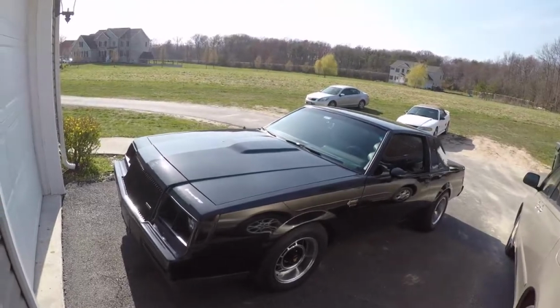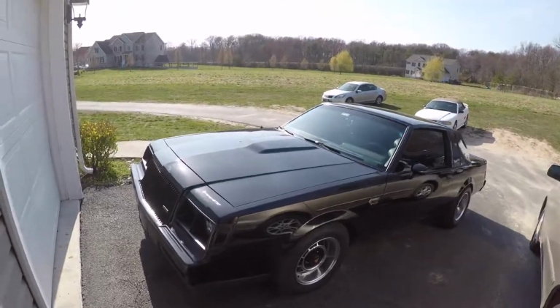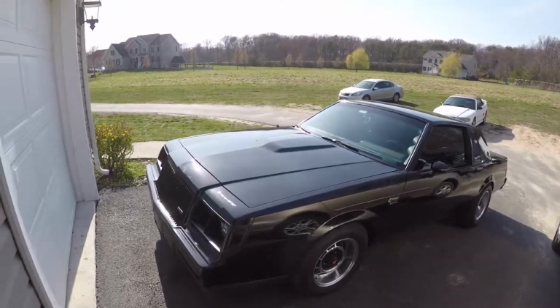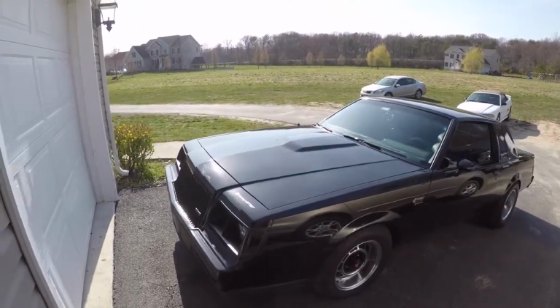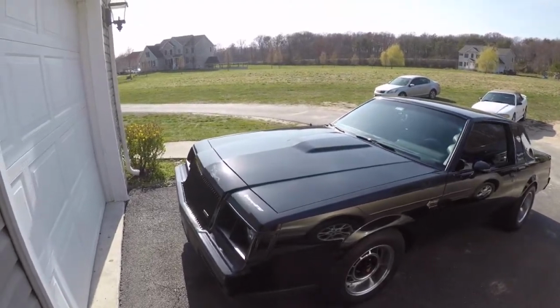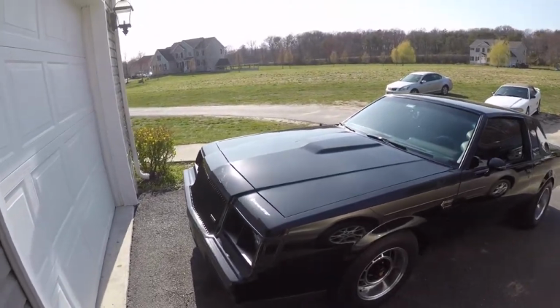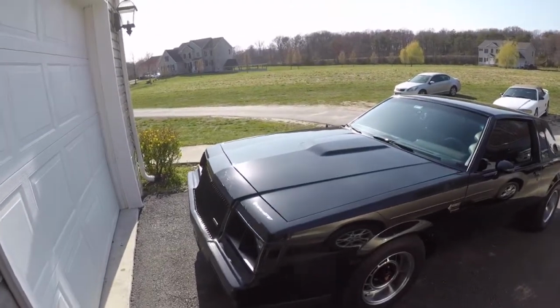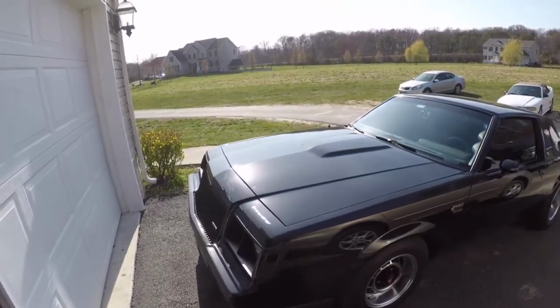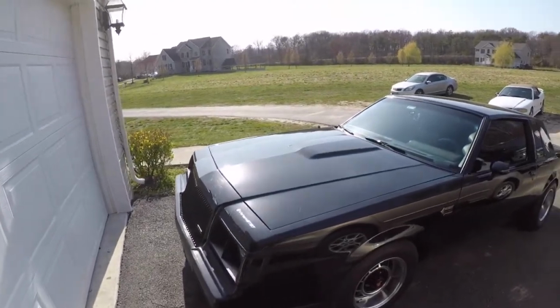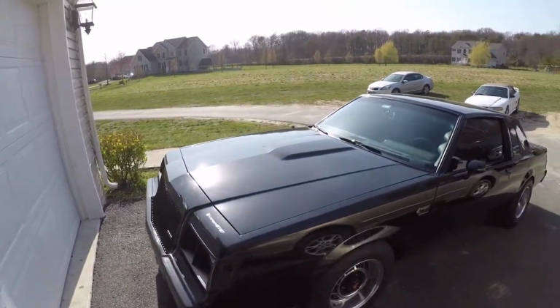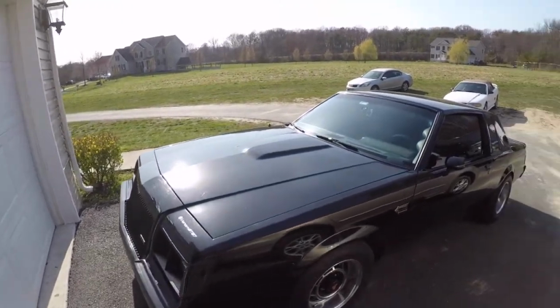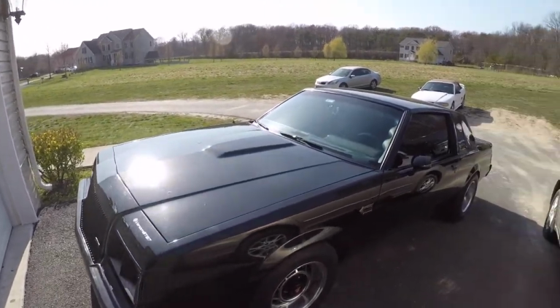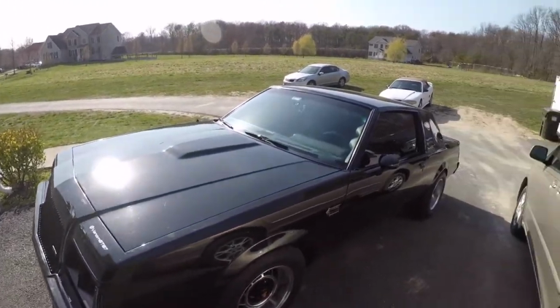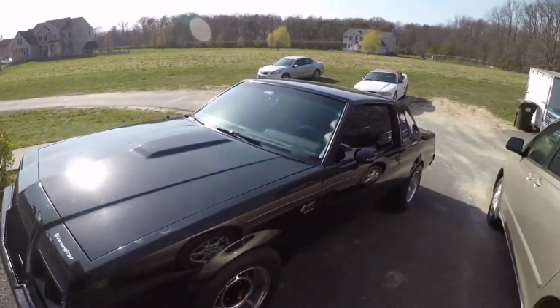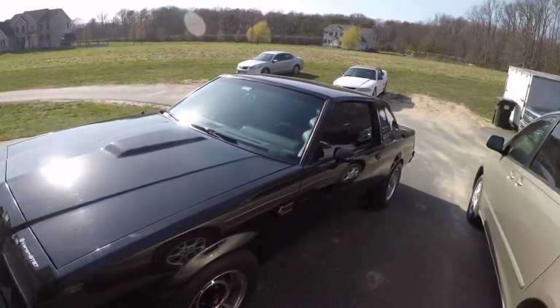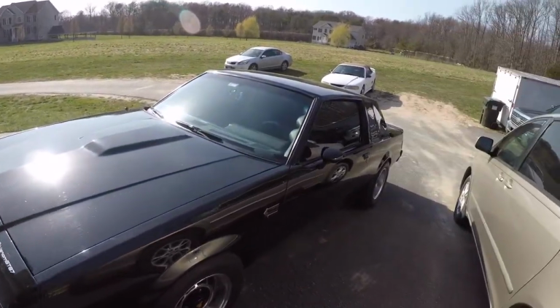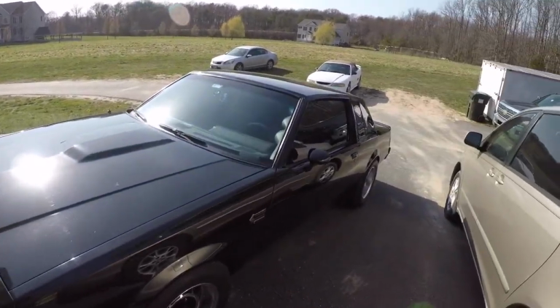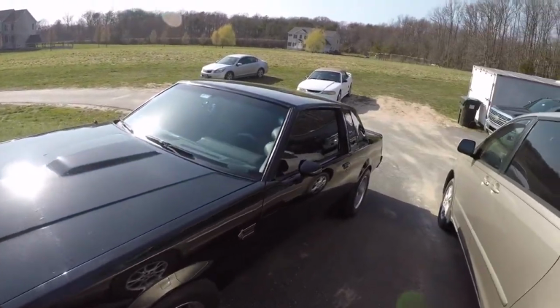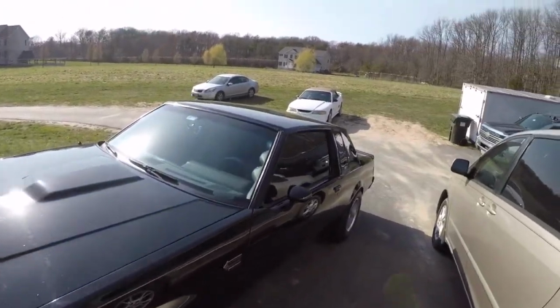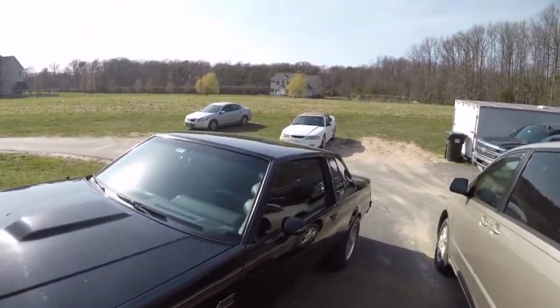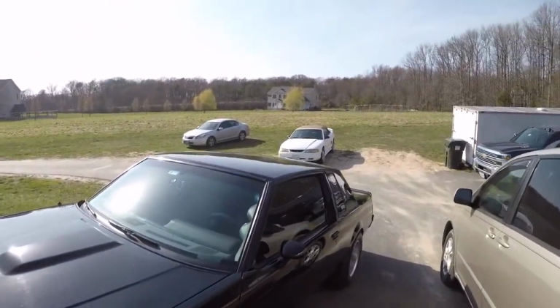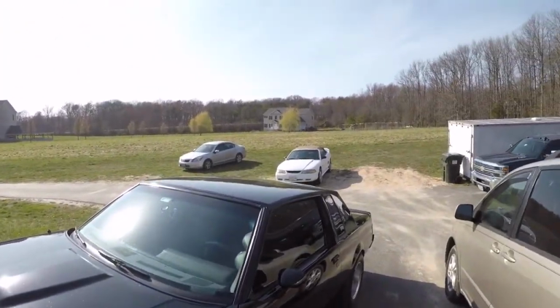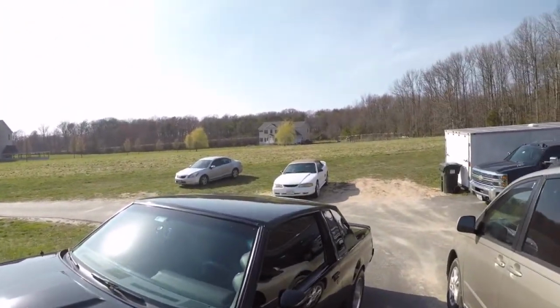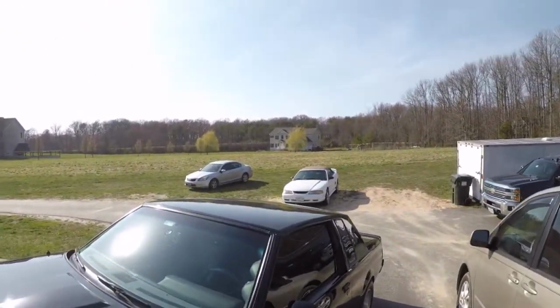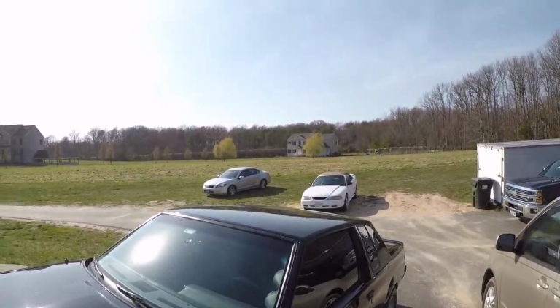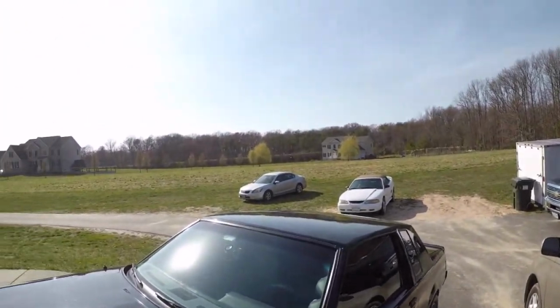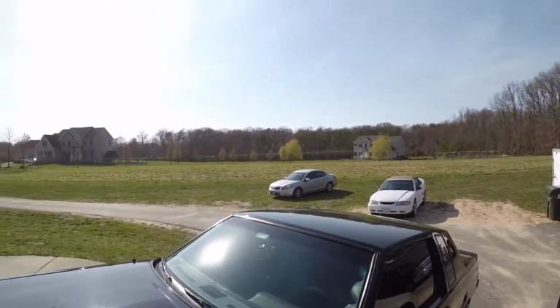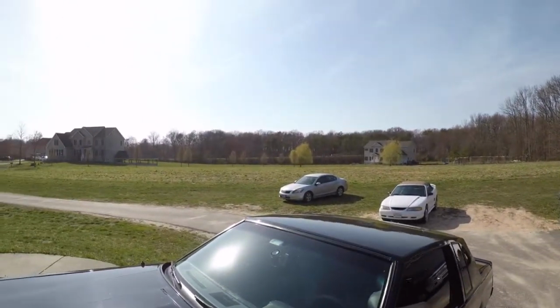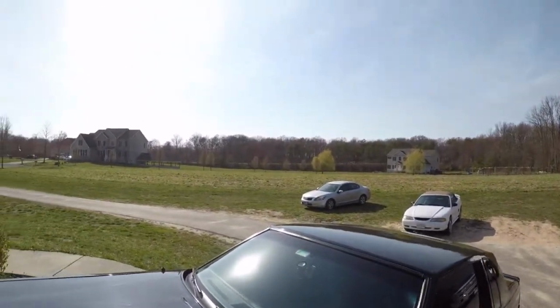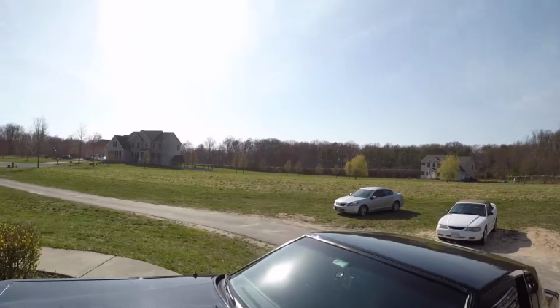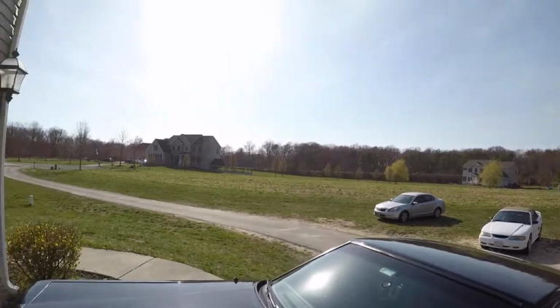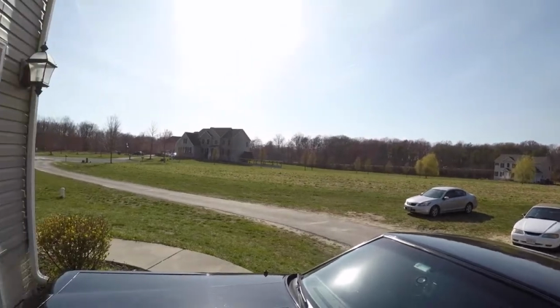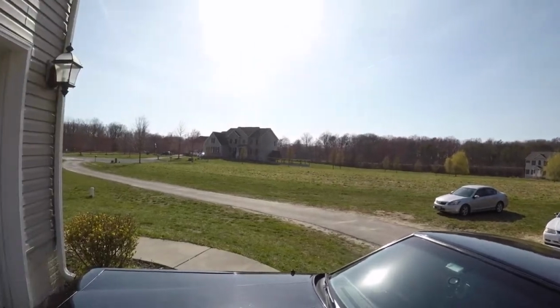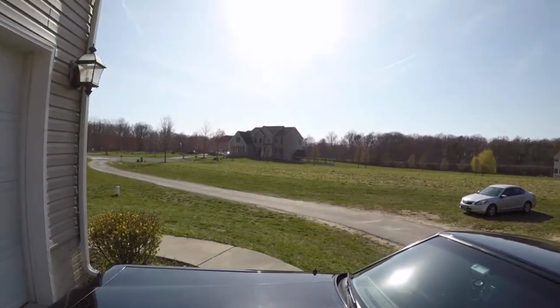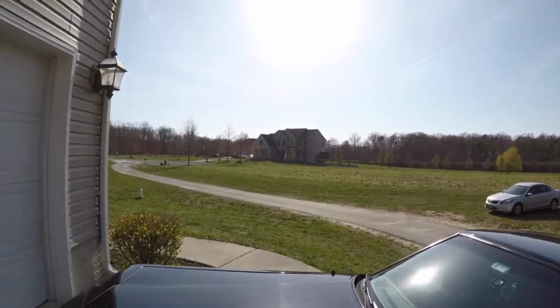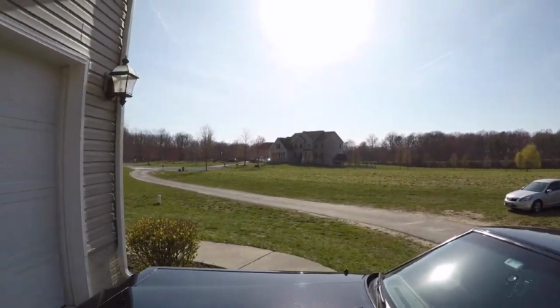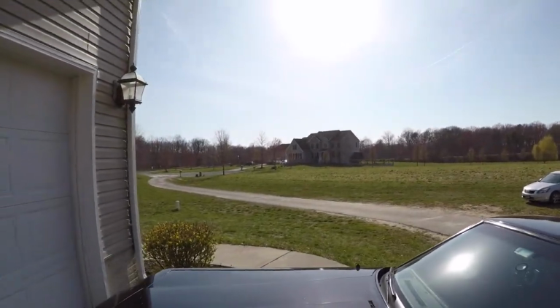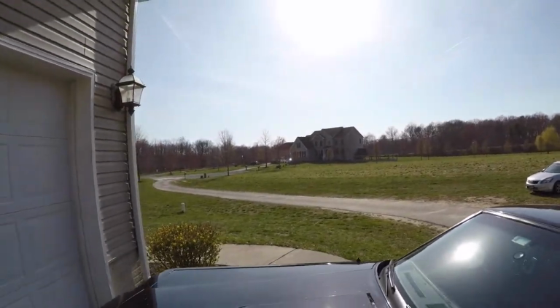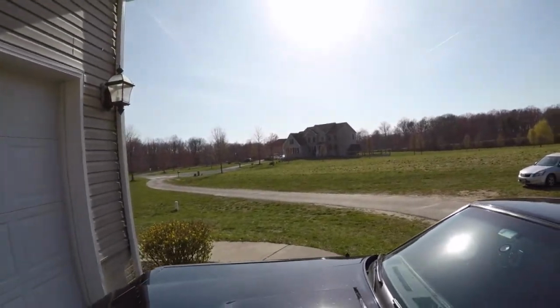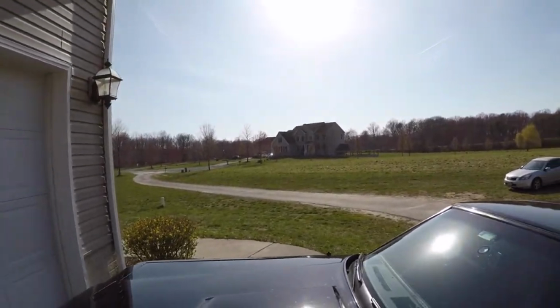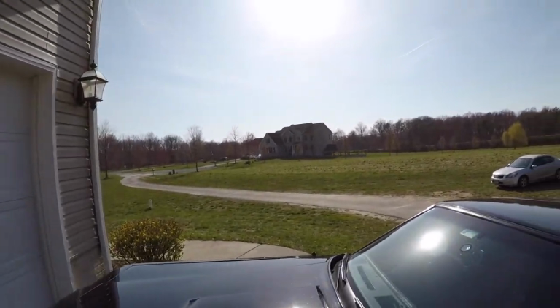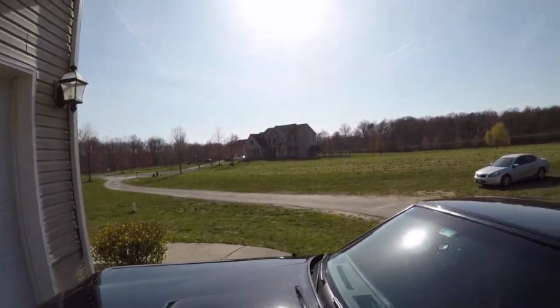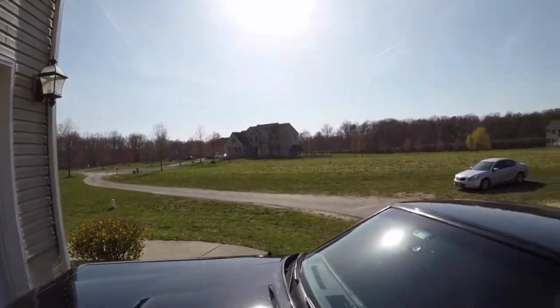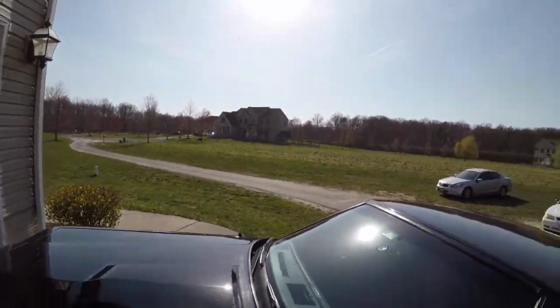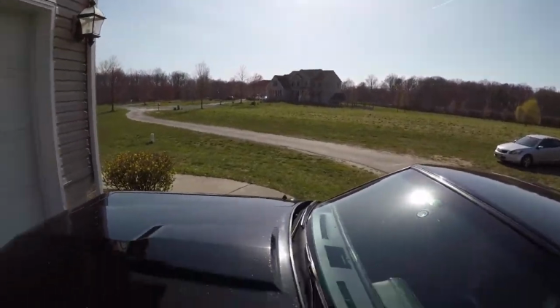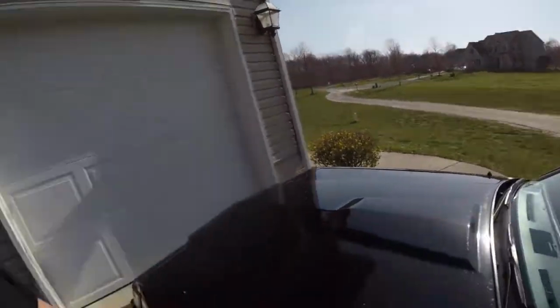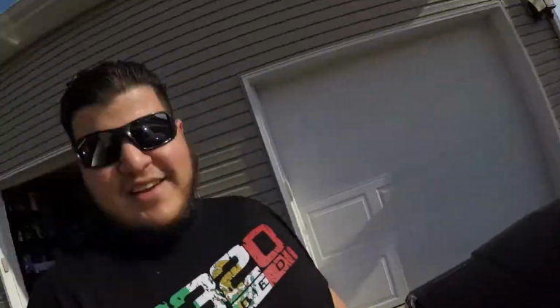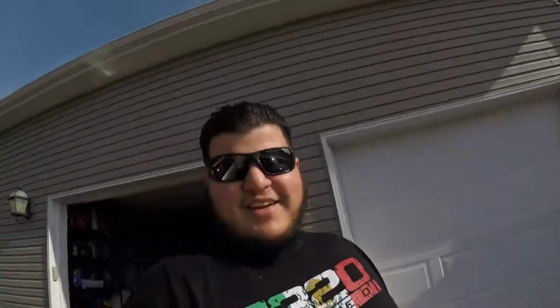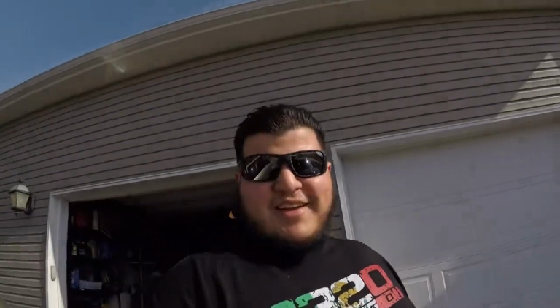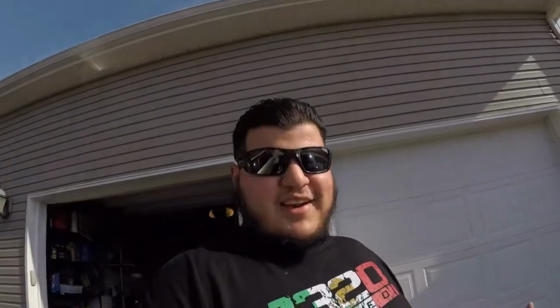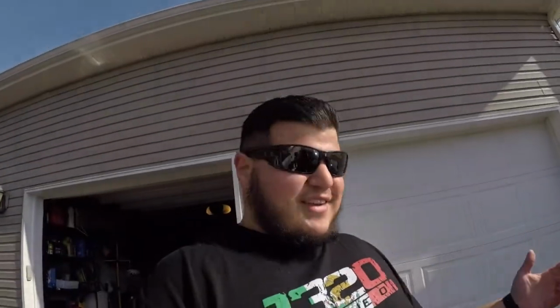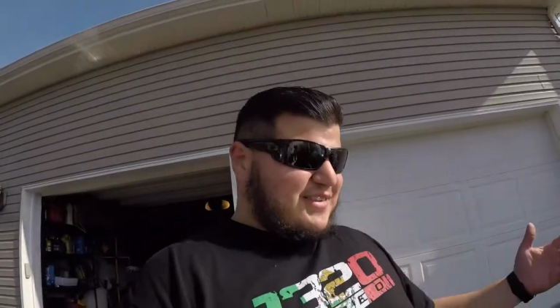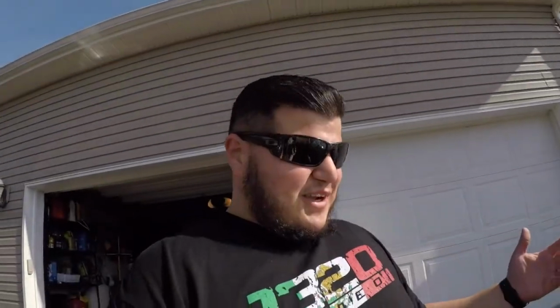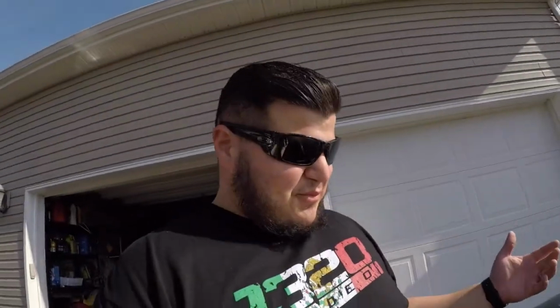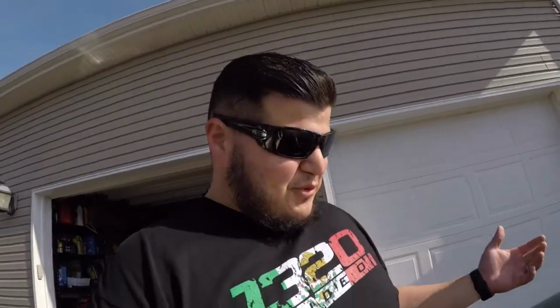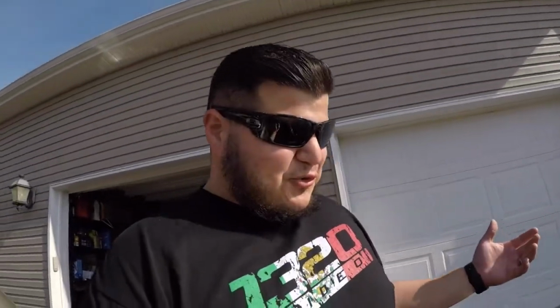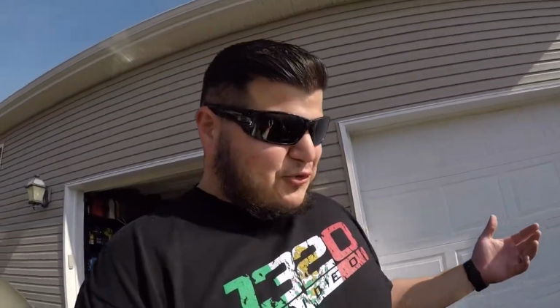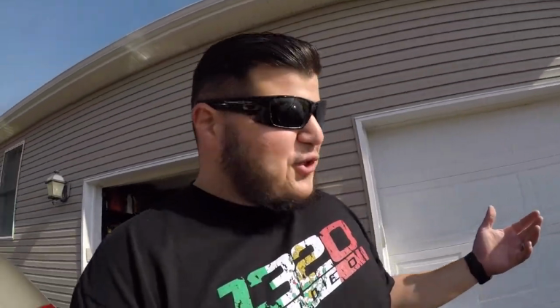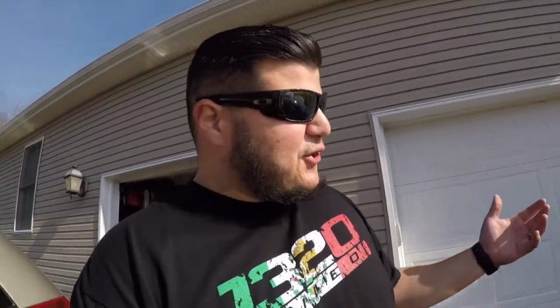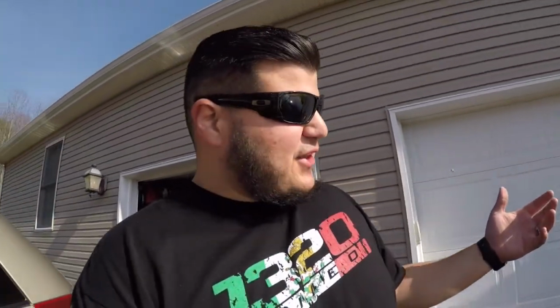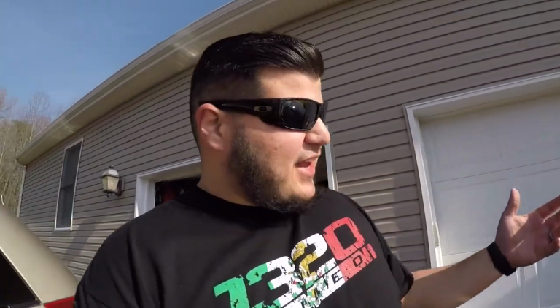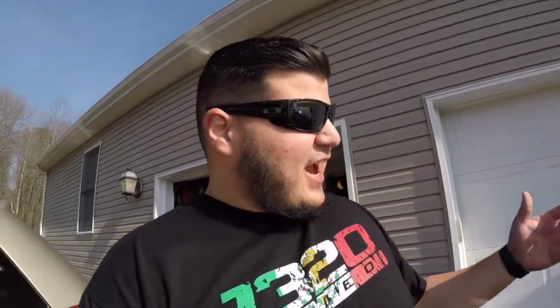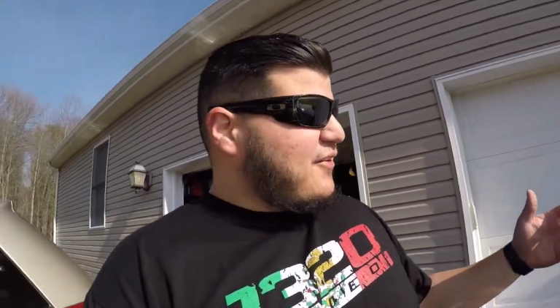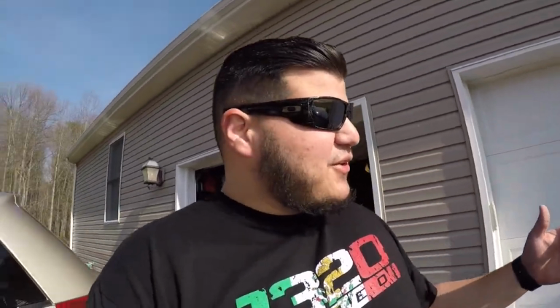Today it's a beautiful spring day. Hopefully it stays this way because last time it just snowed the day after.